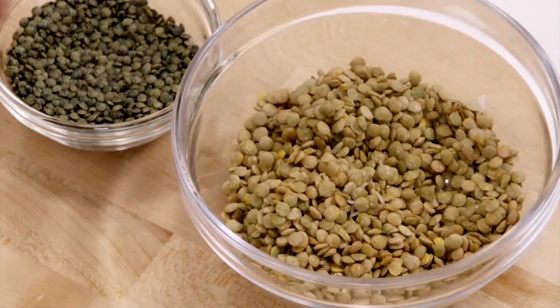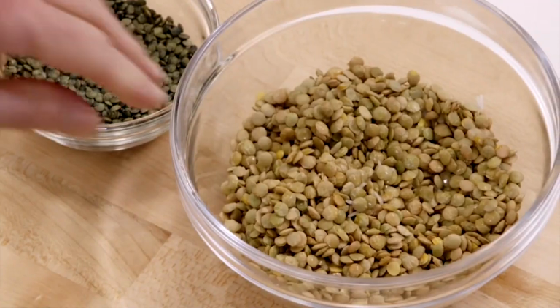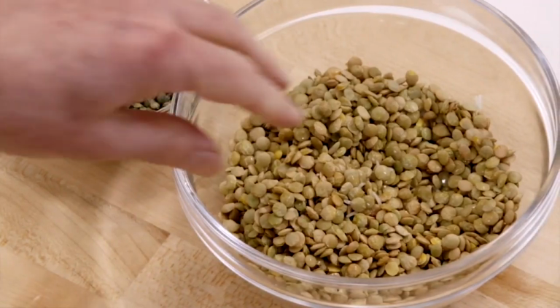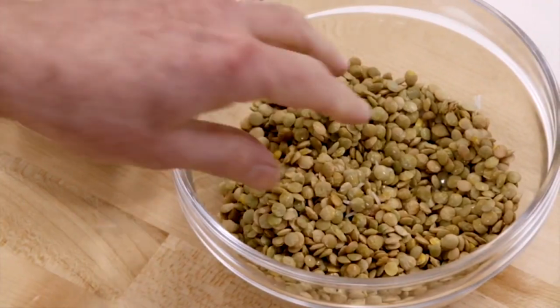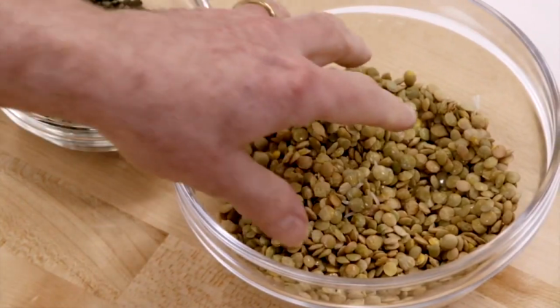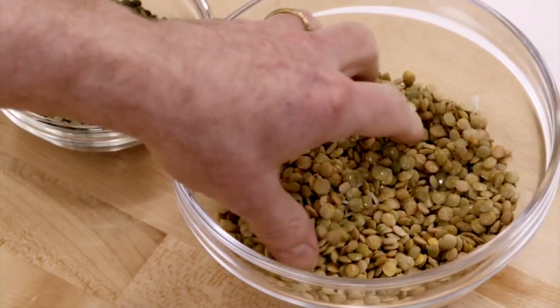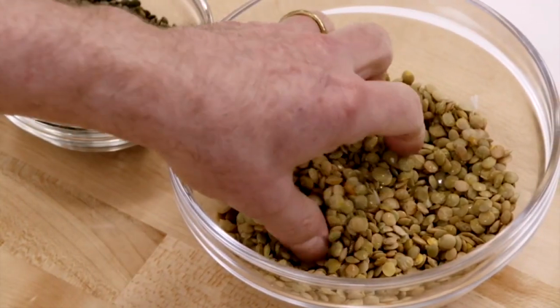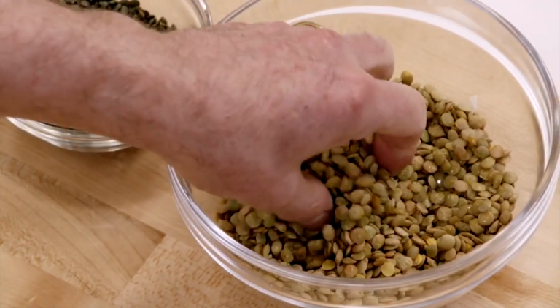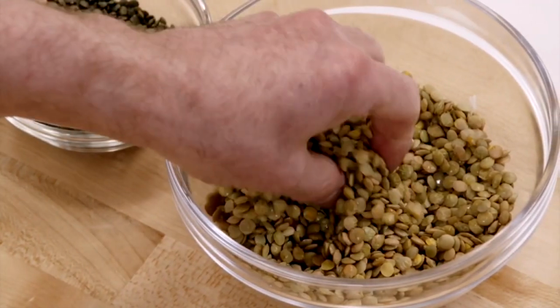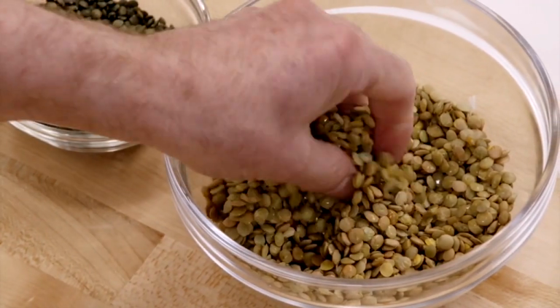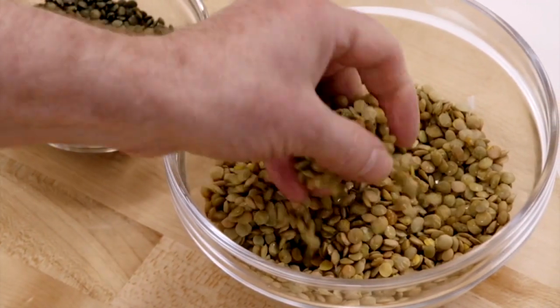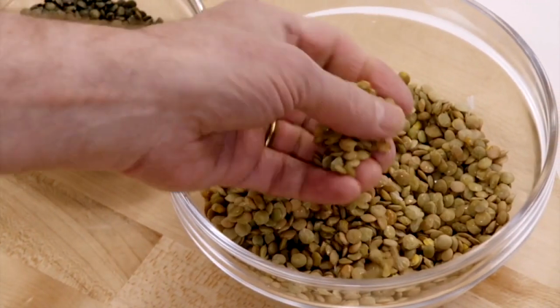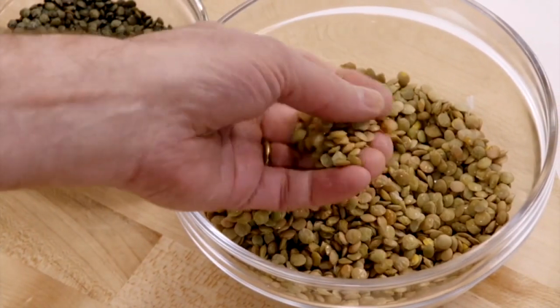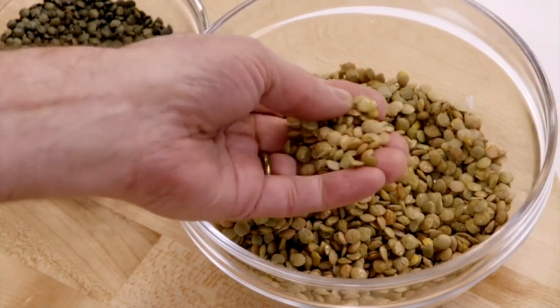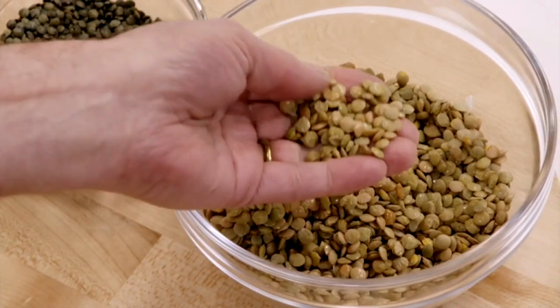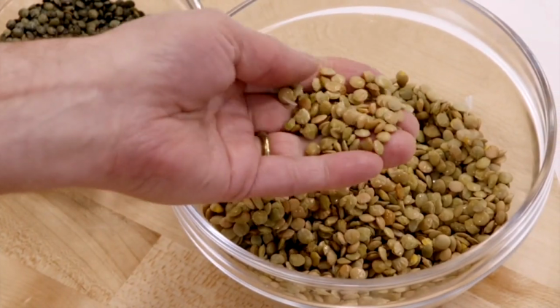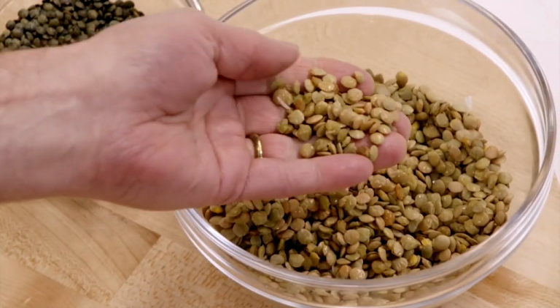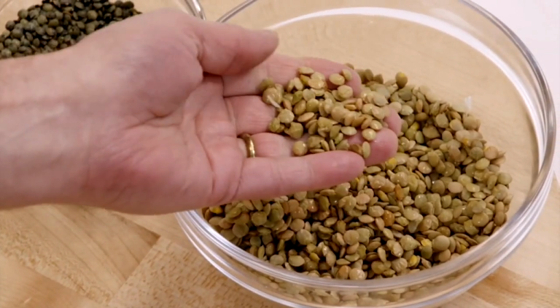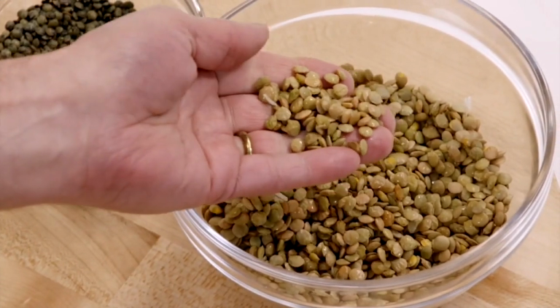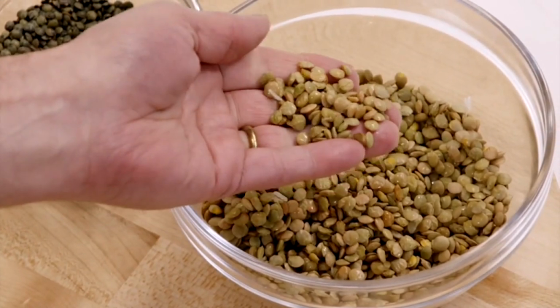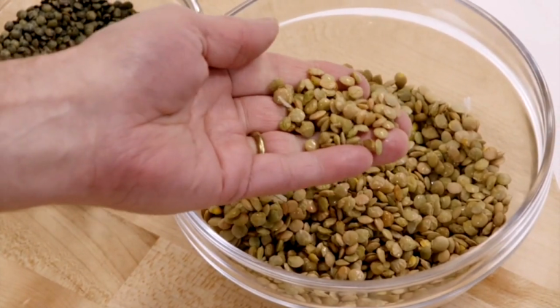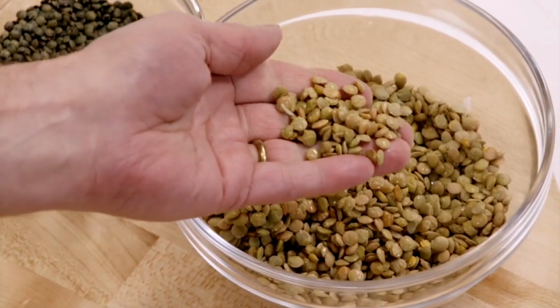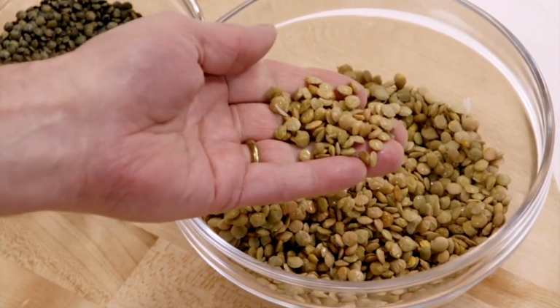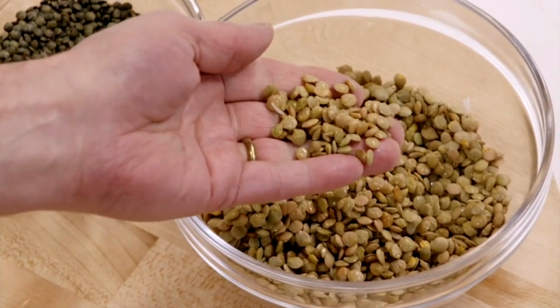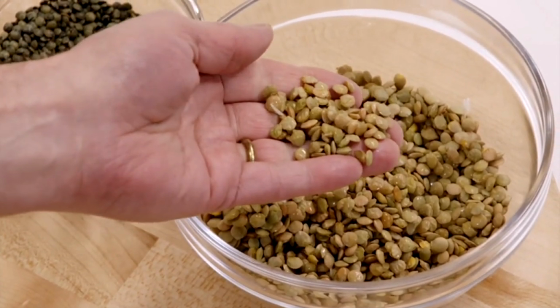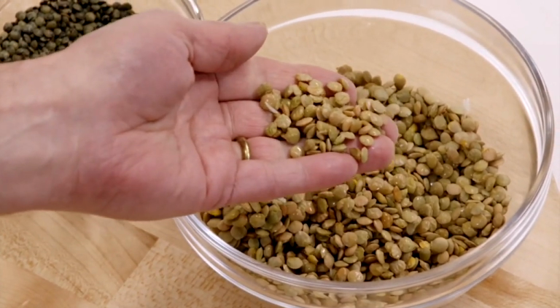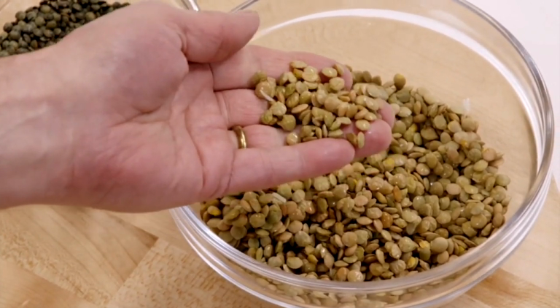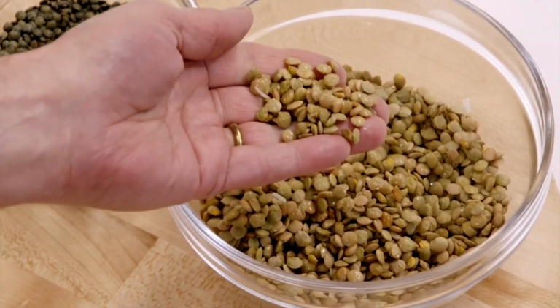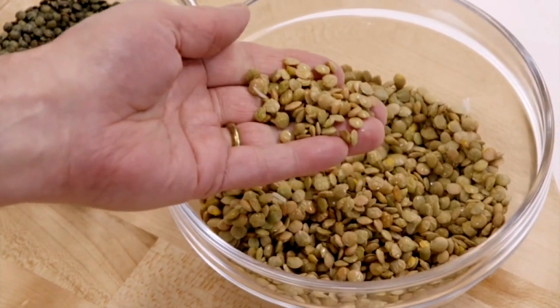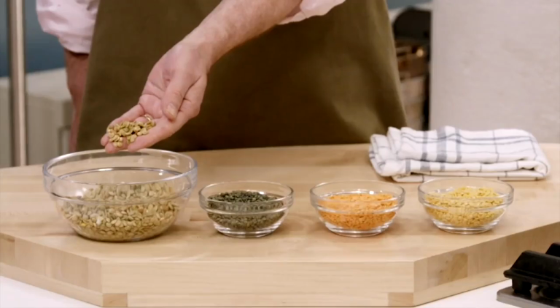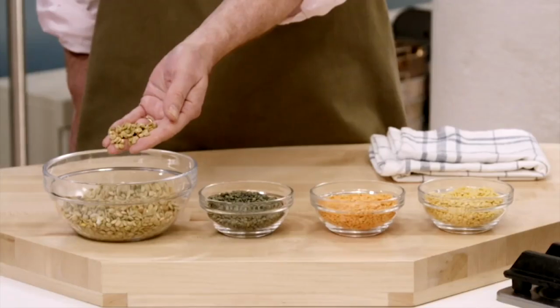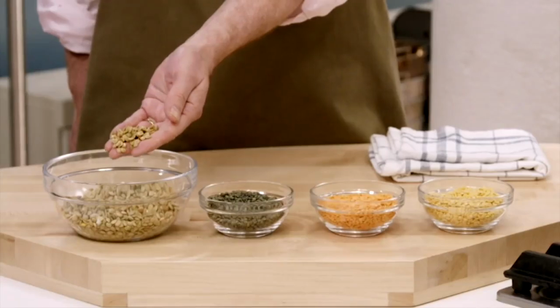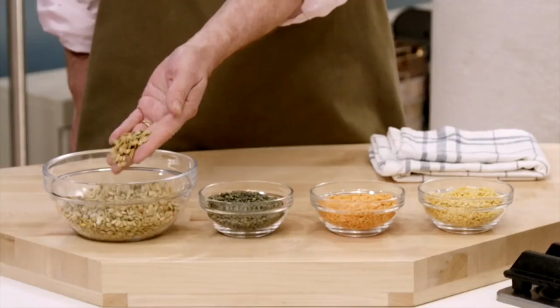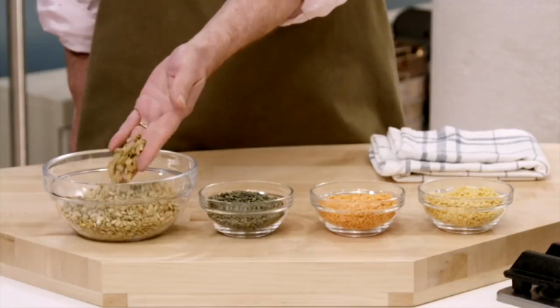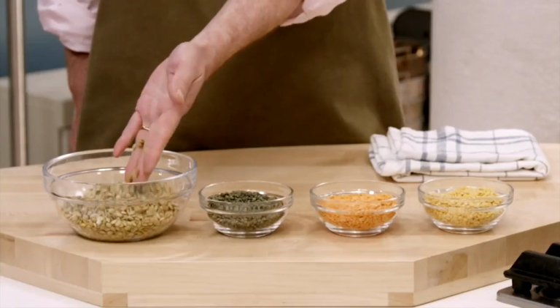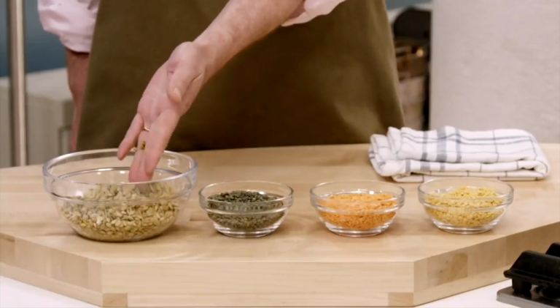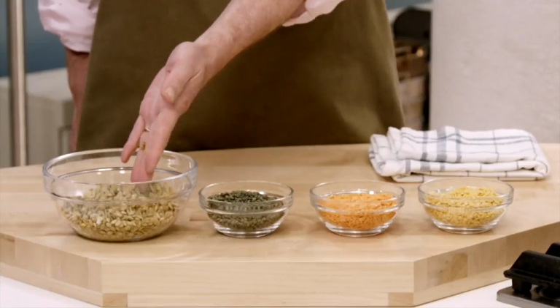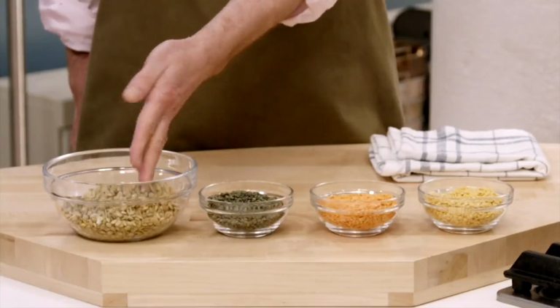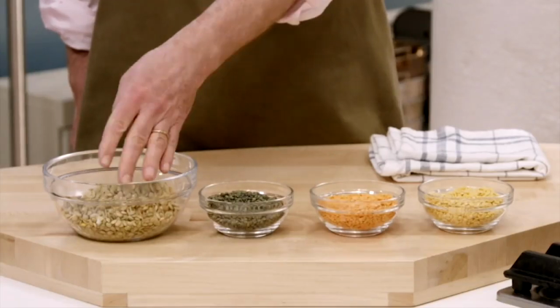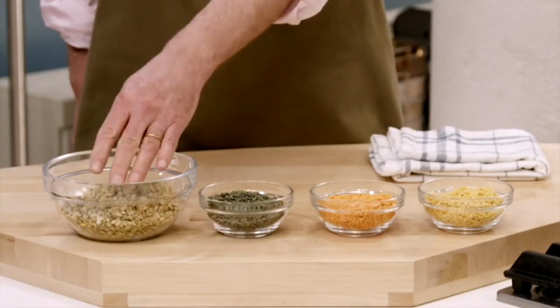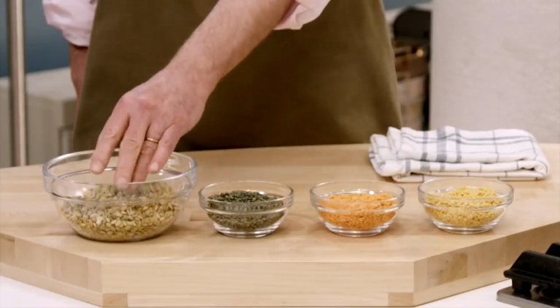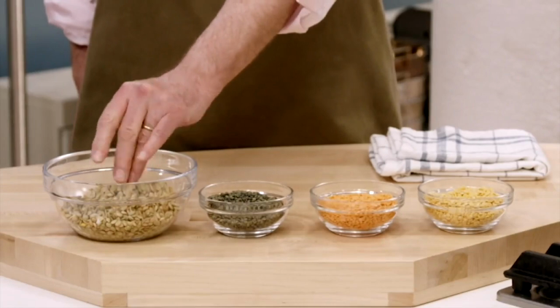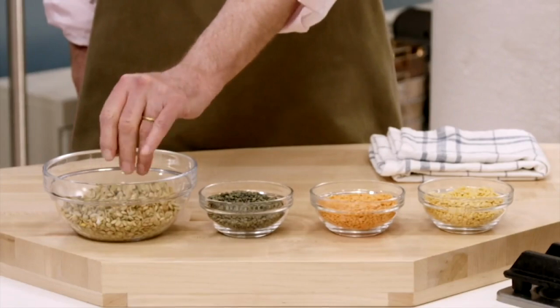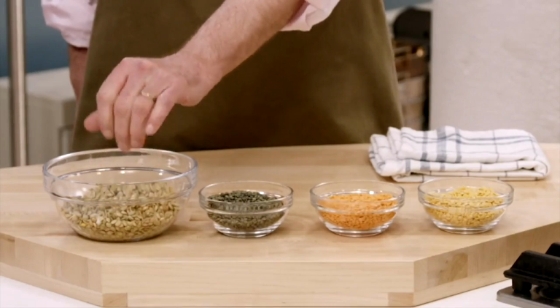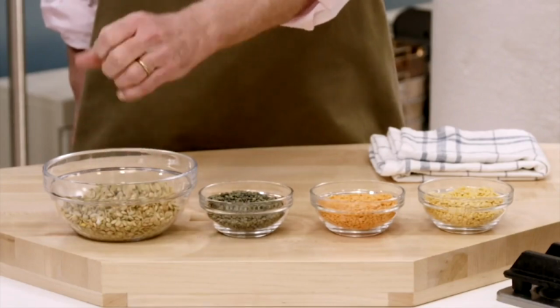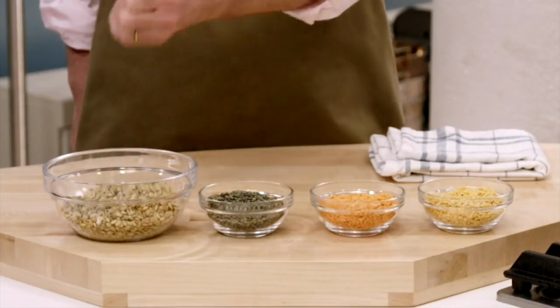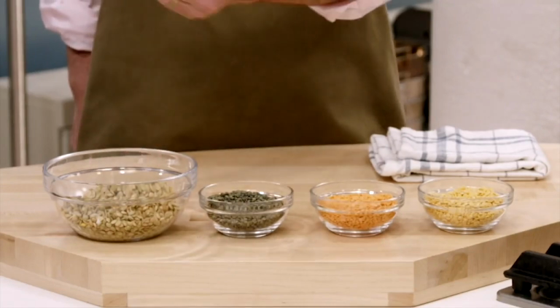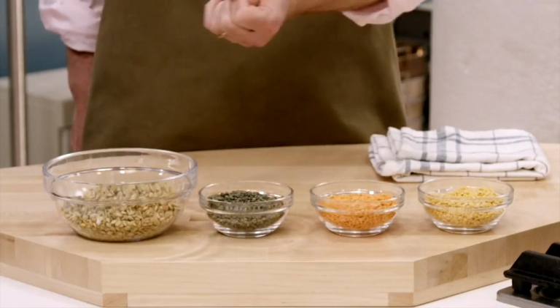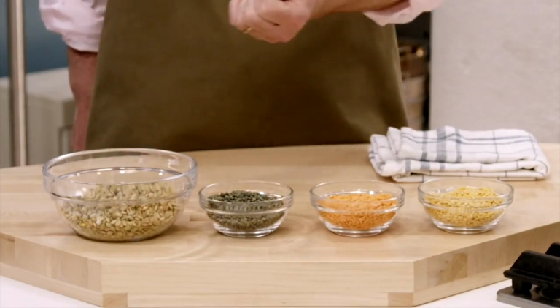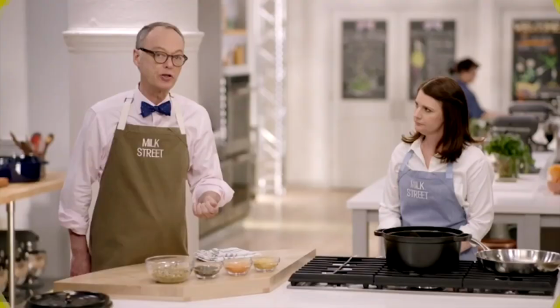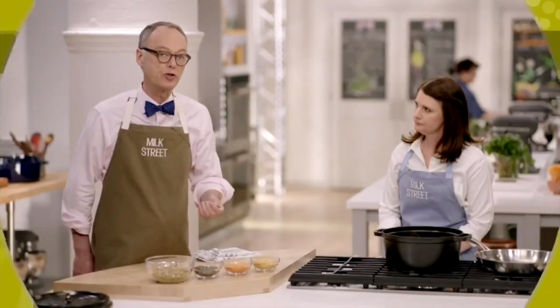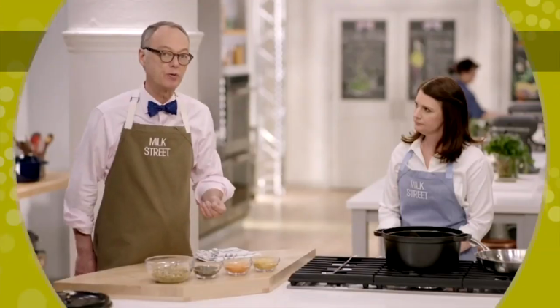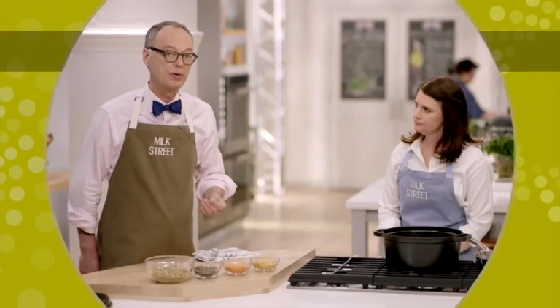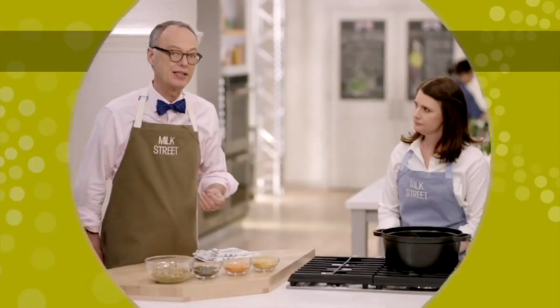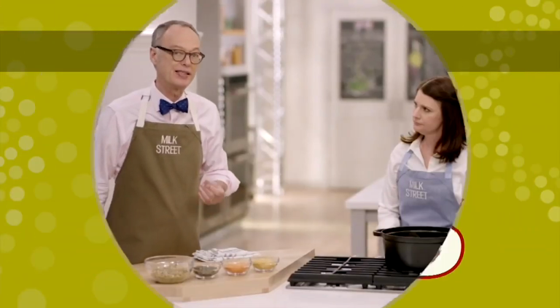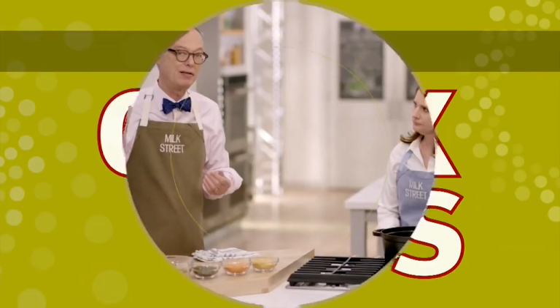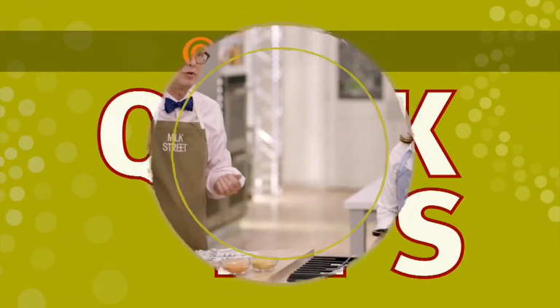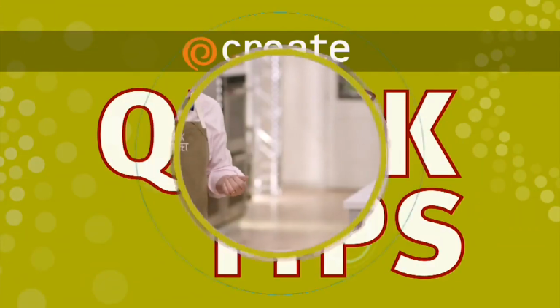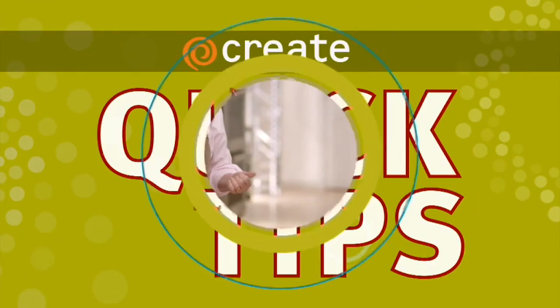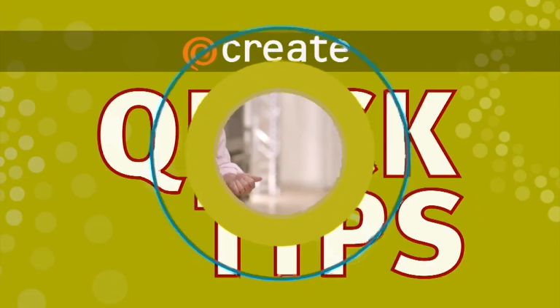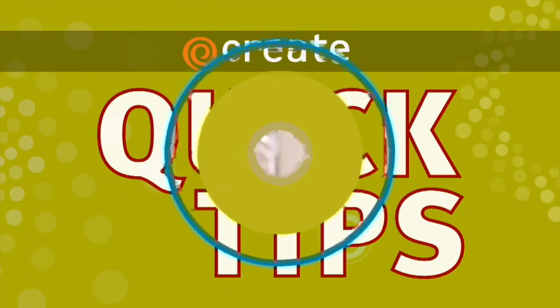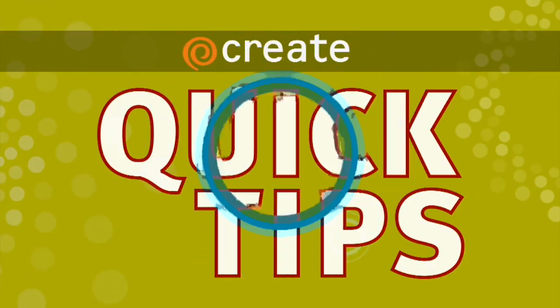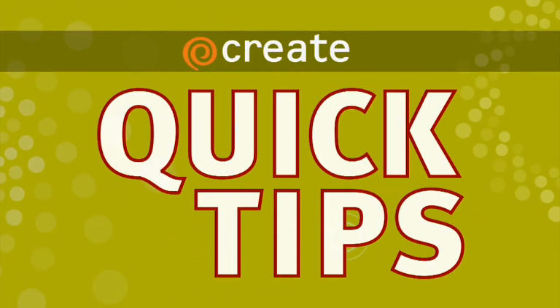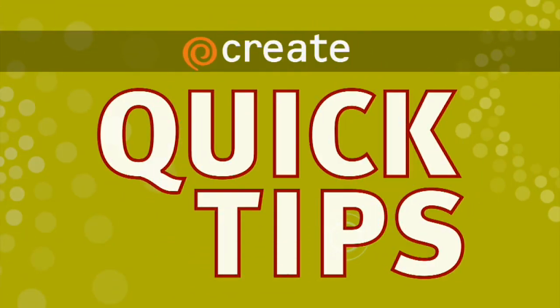These are brown lentils. They're a little bit larger. They'll cook faster. And when they cook, they'll end up having a little bit of texture, but similar to the rice.